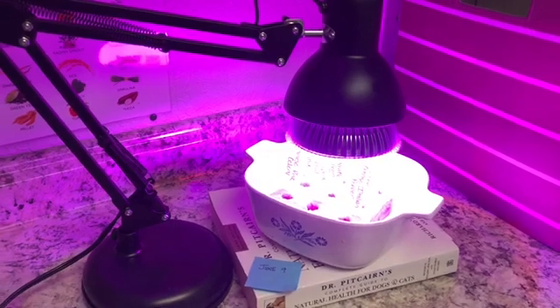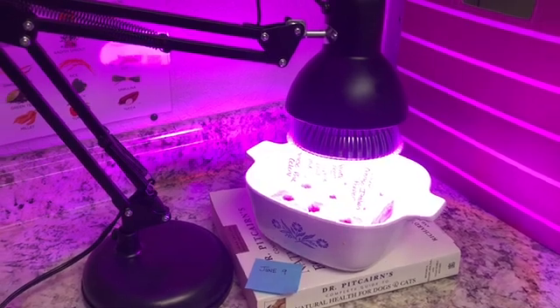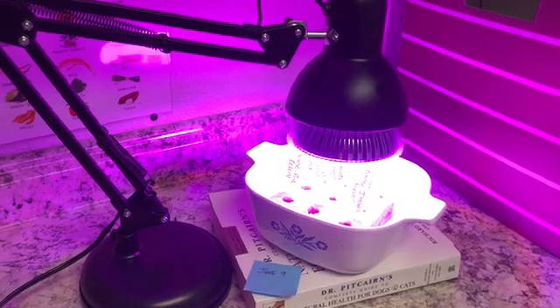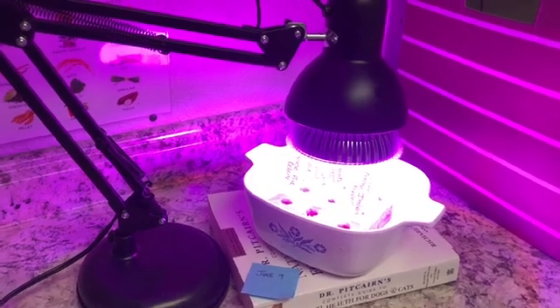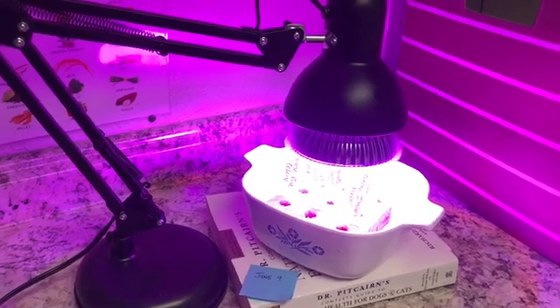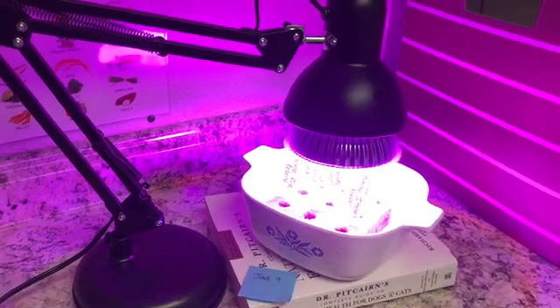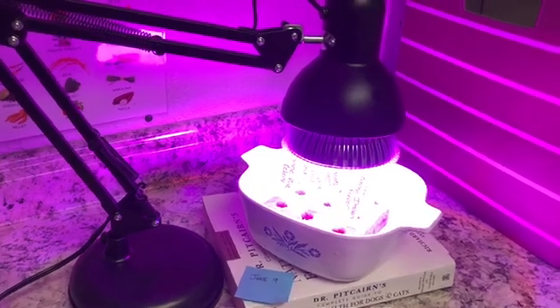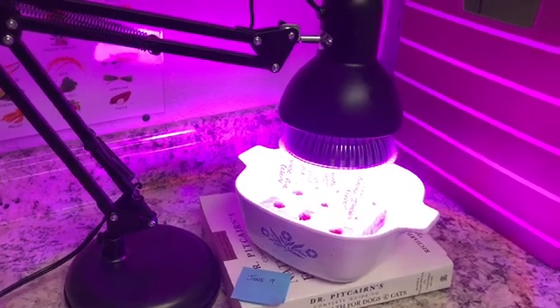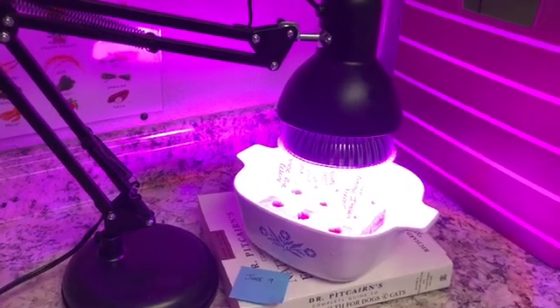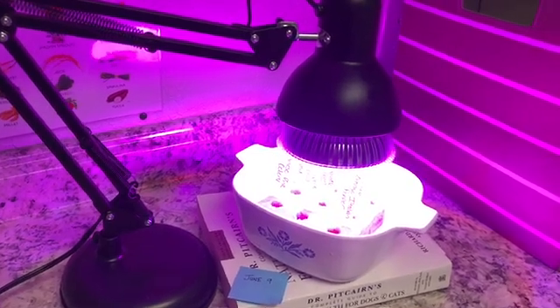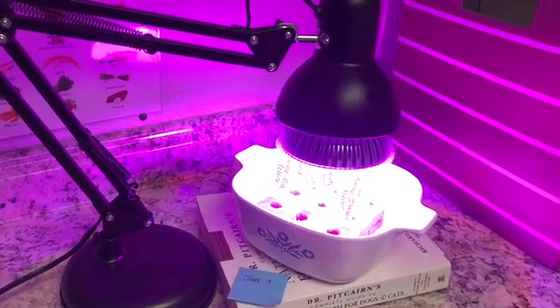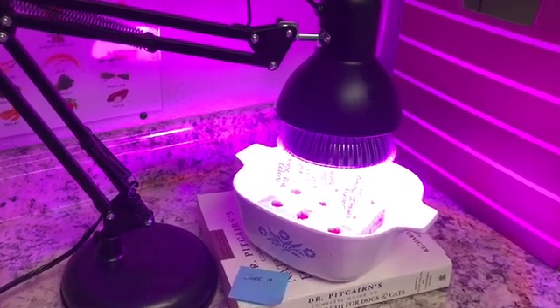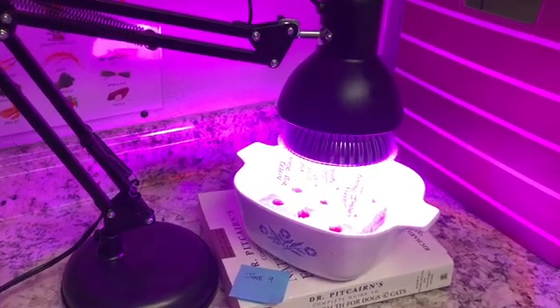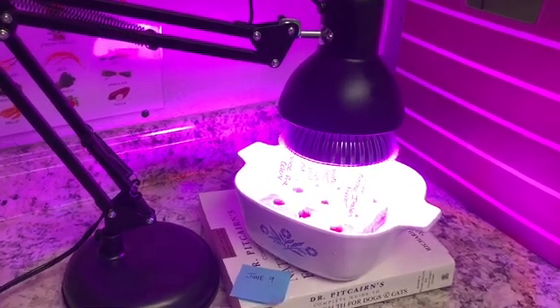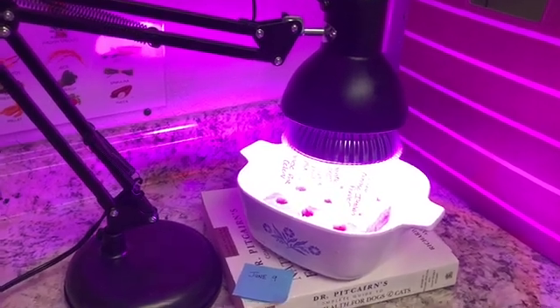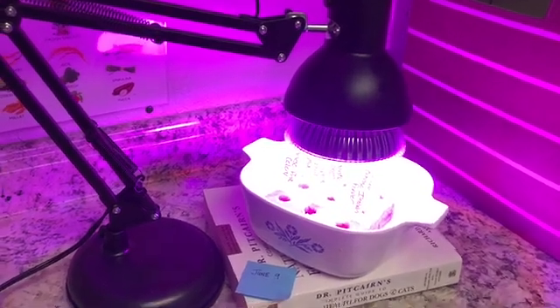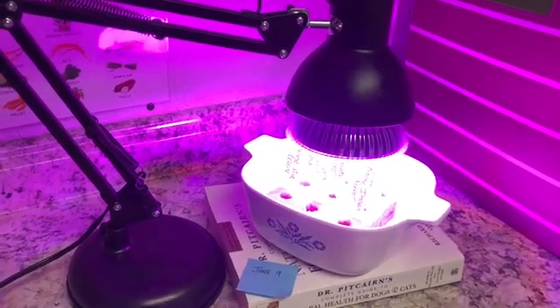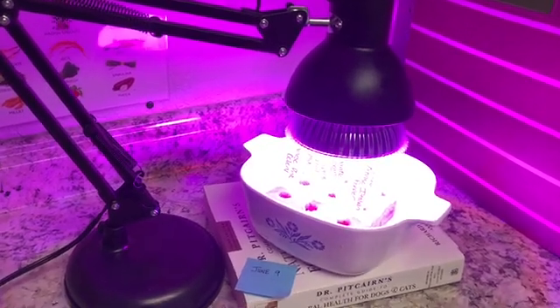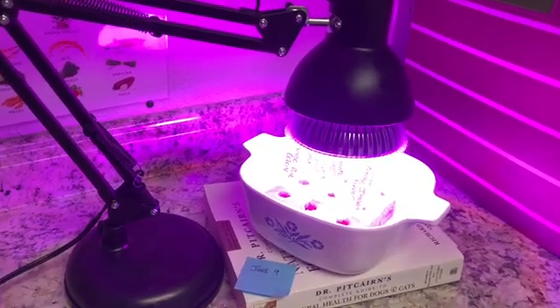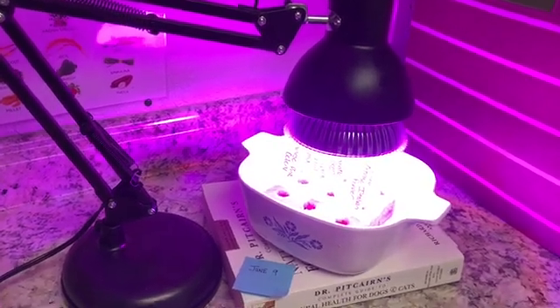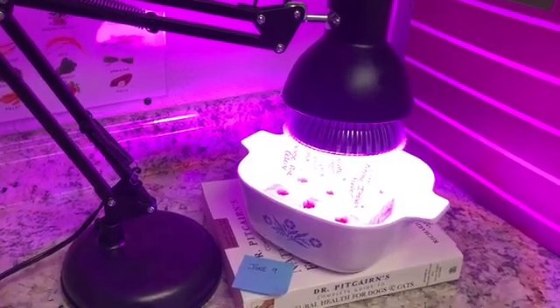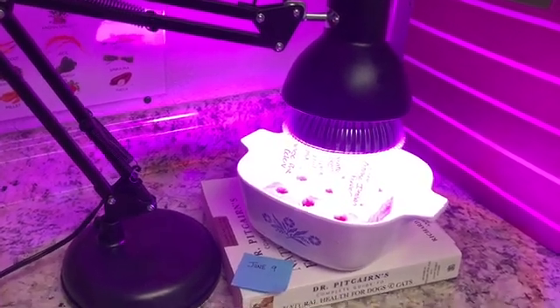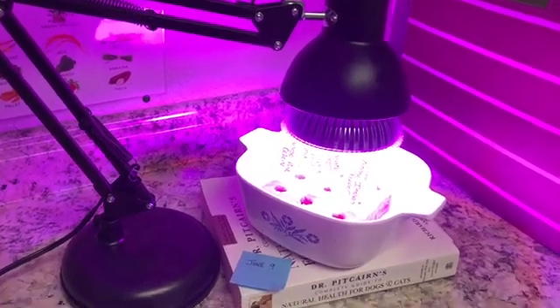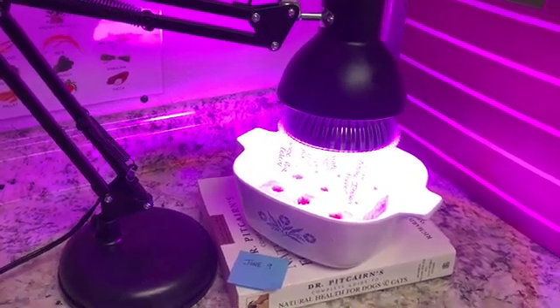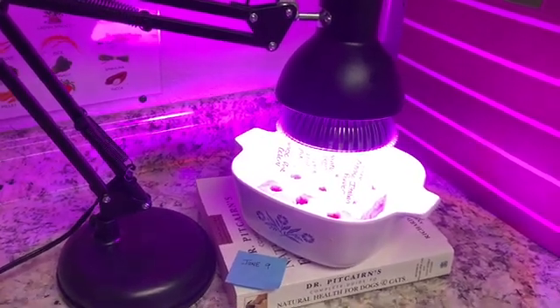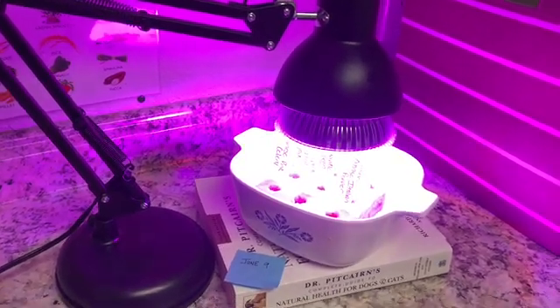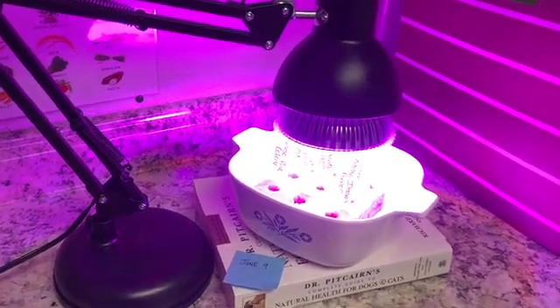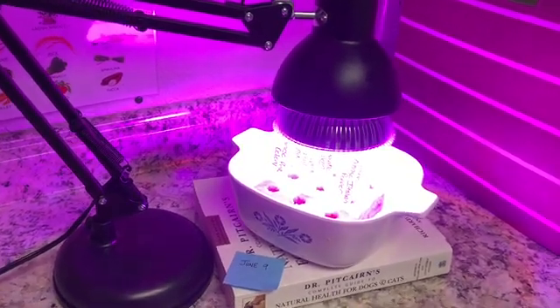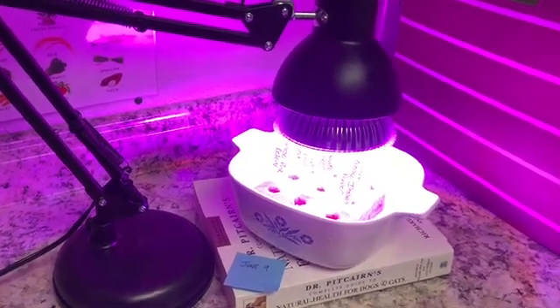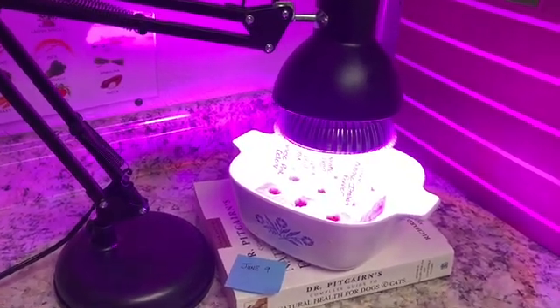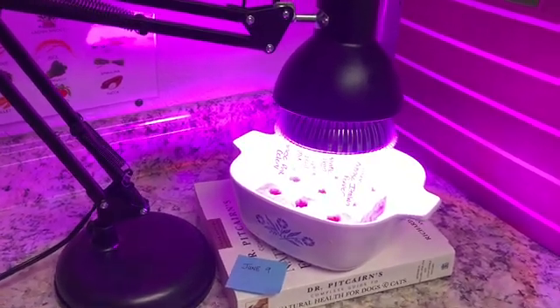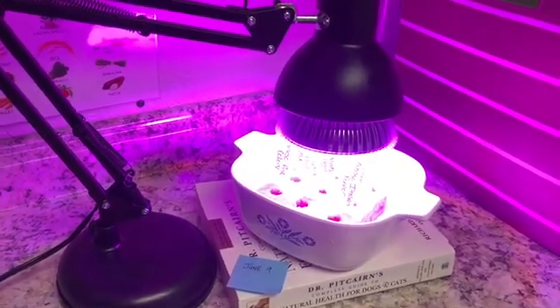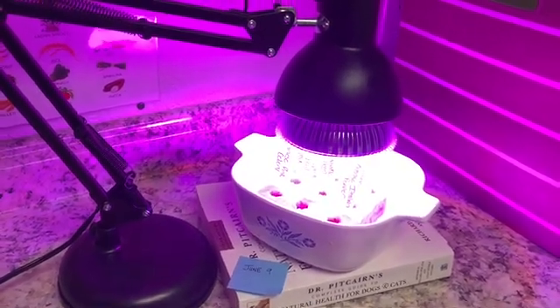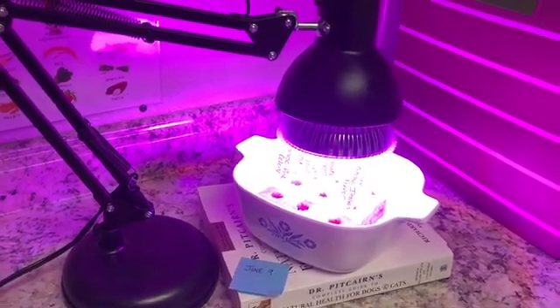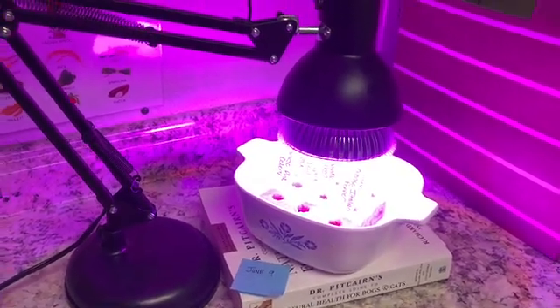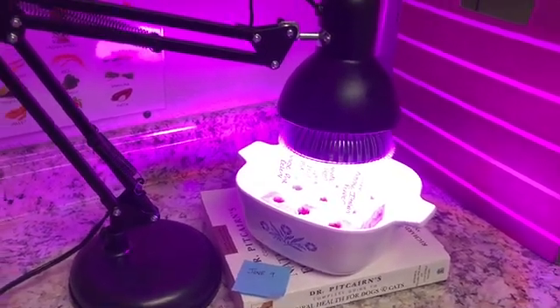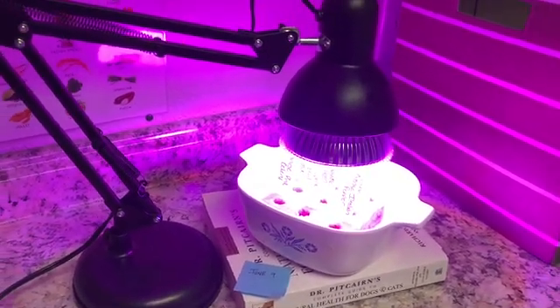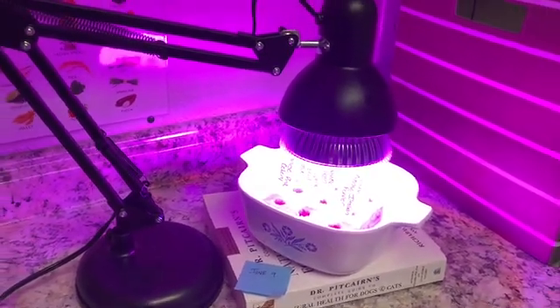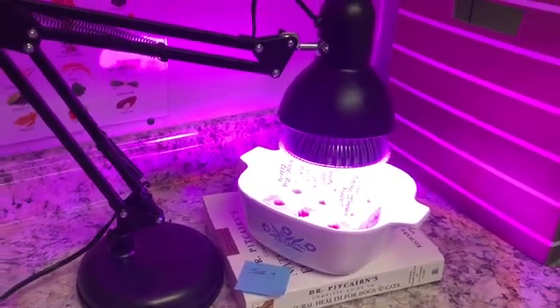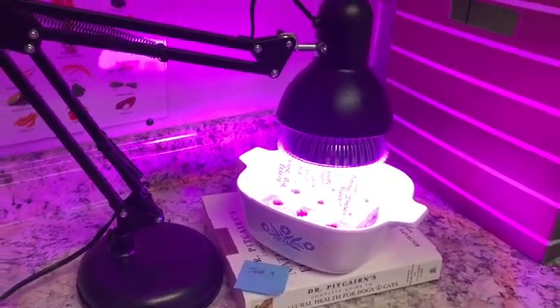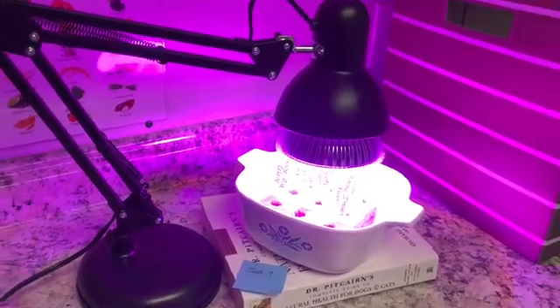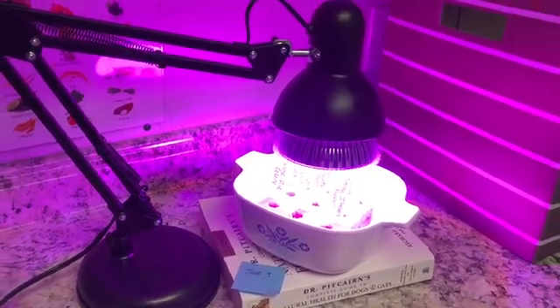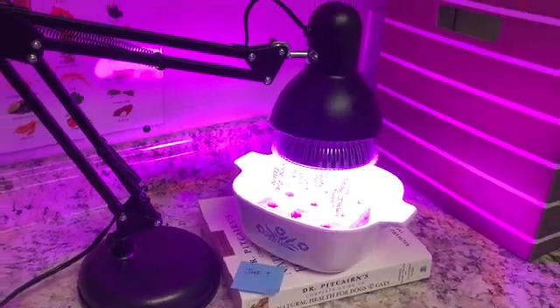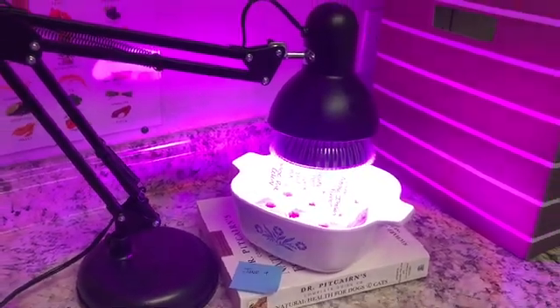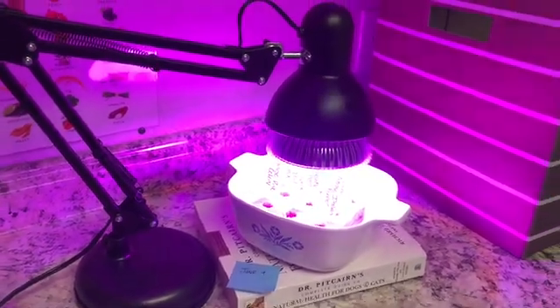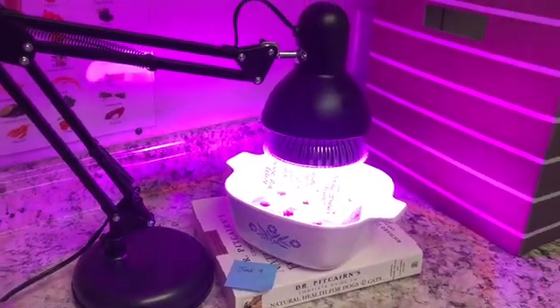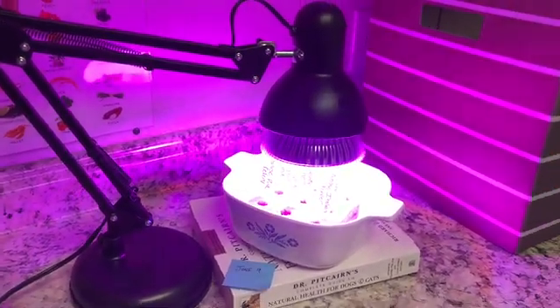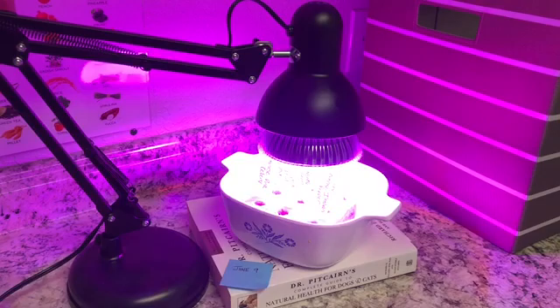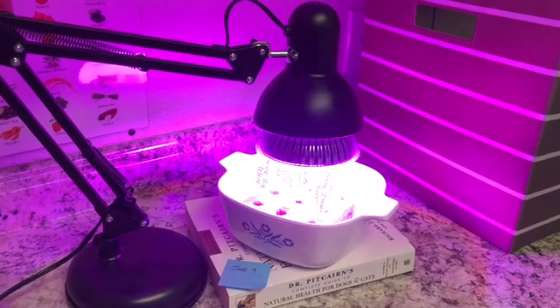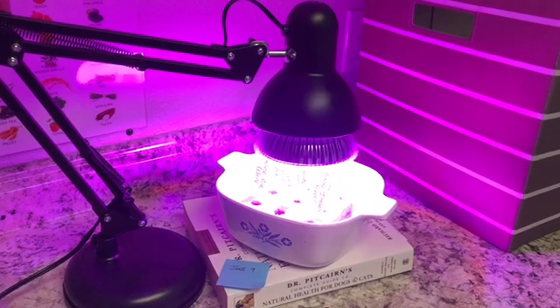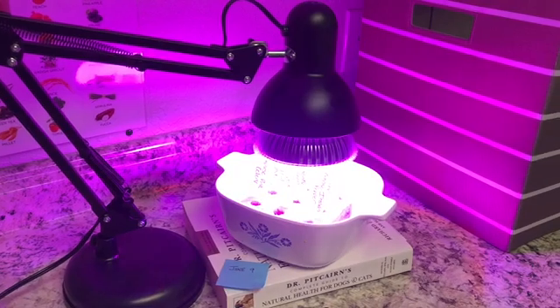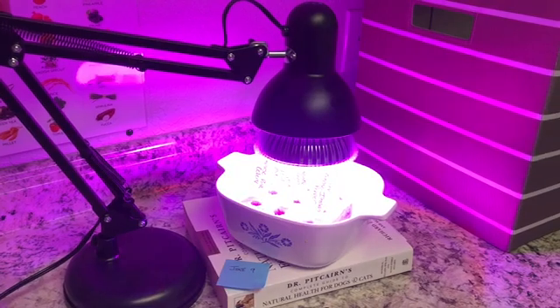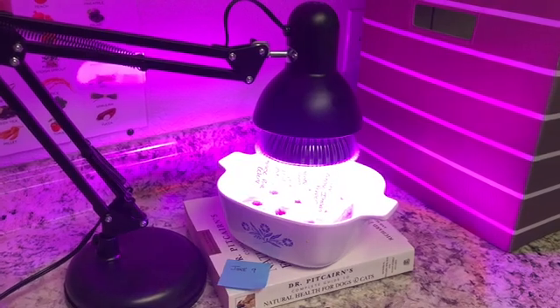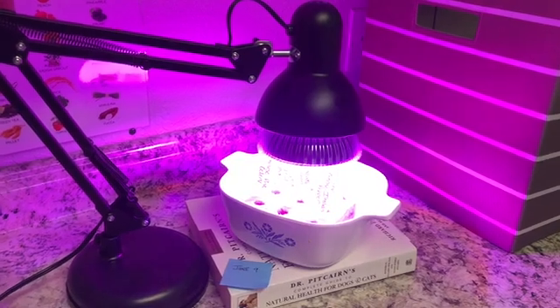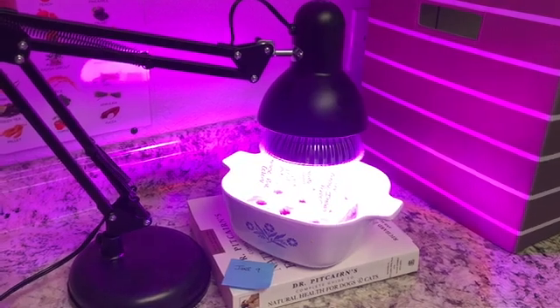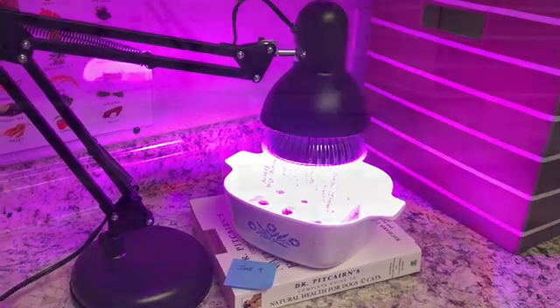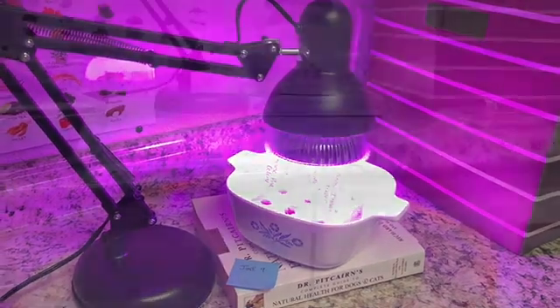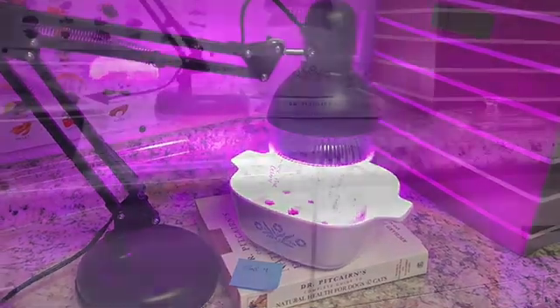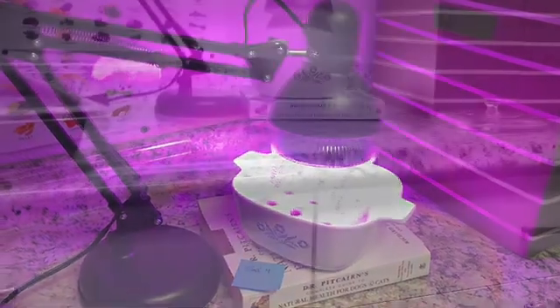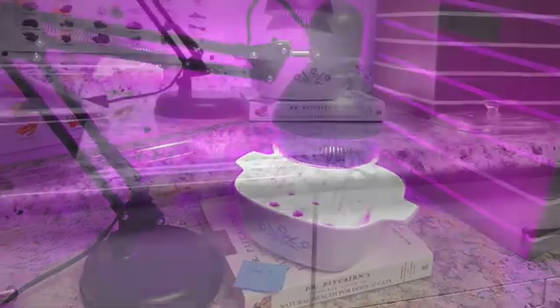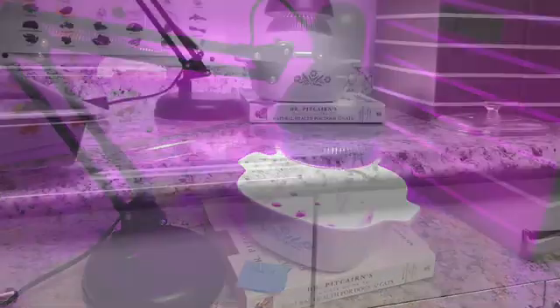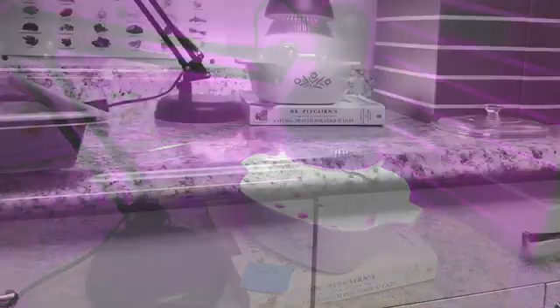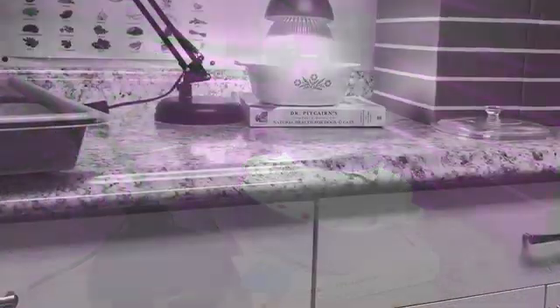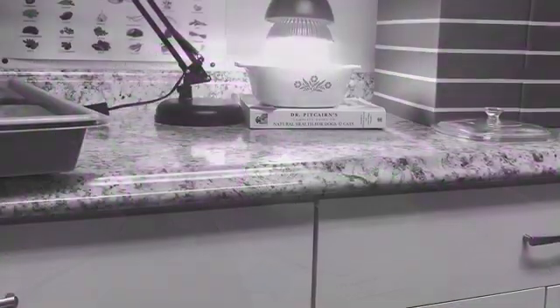If I pull a lettuce plant, I can start another one right away. It just really fills the gap continuously.